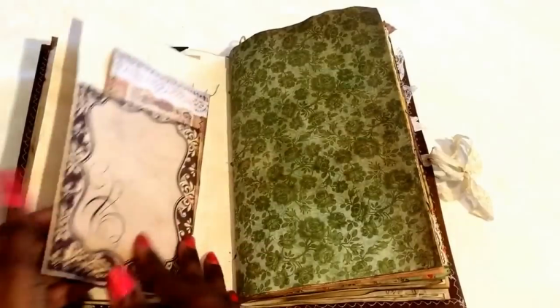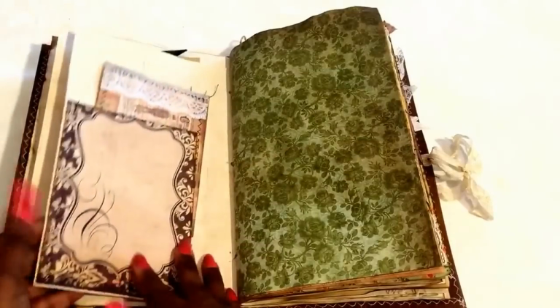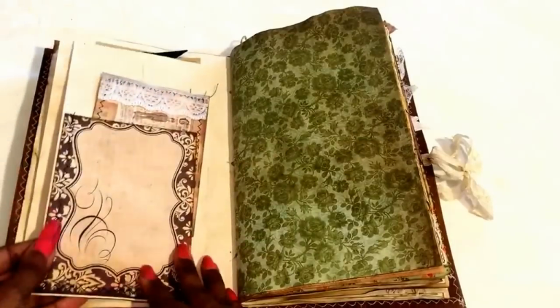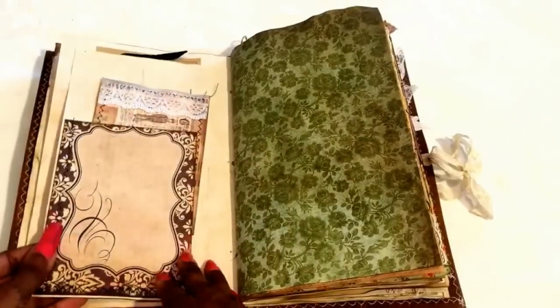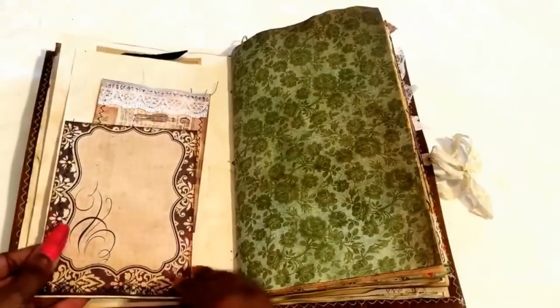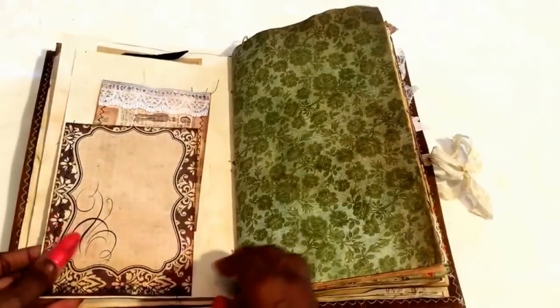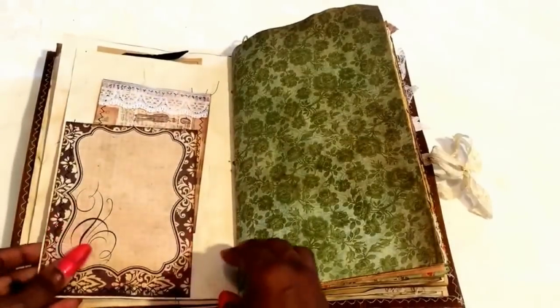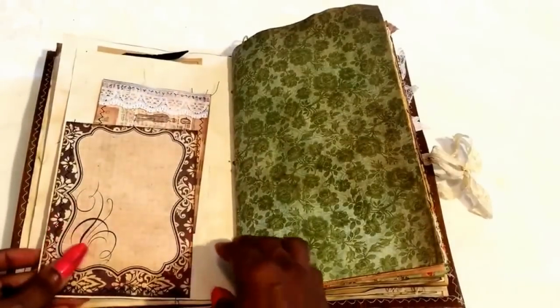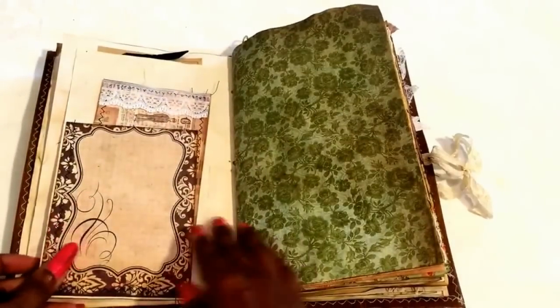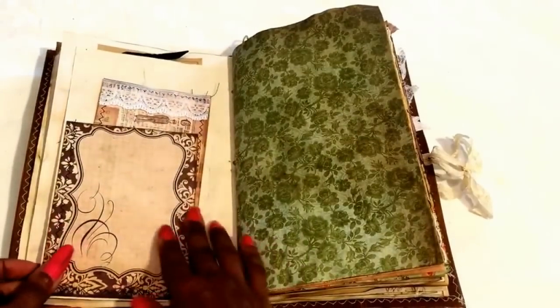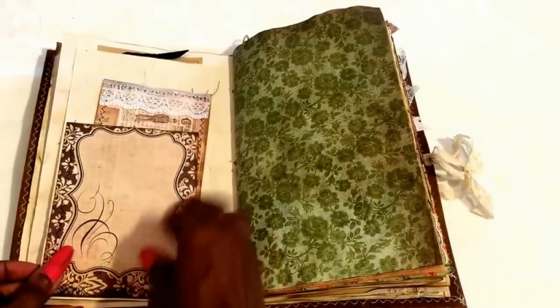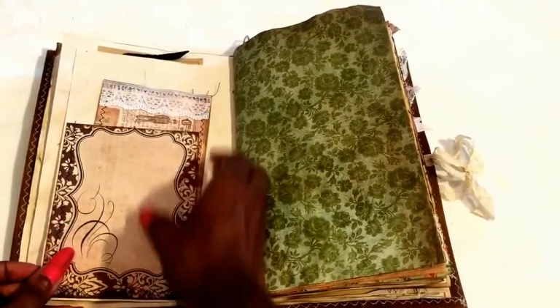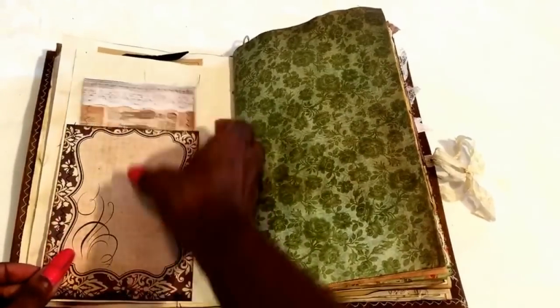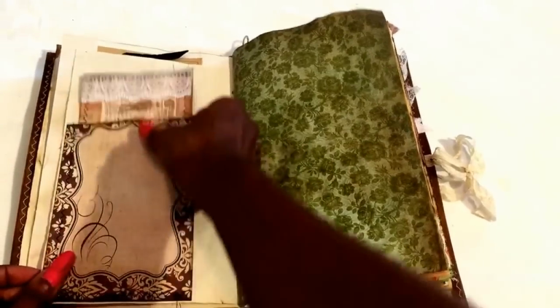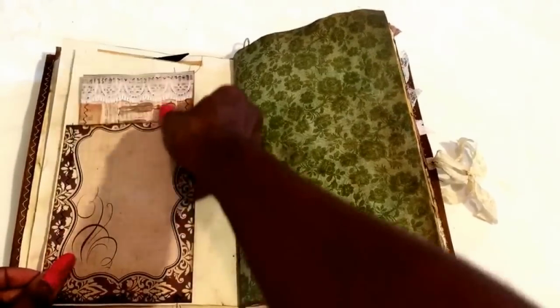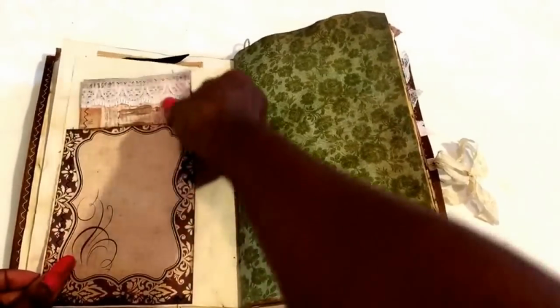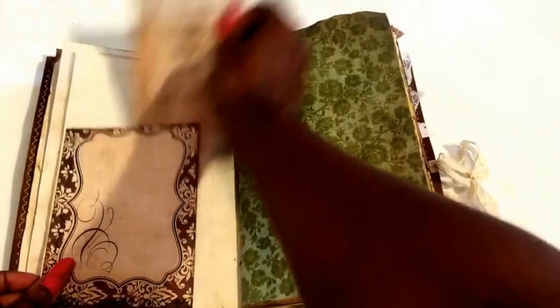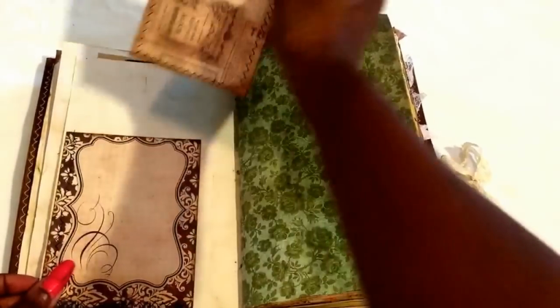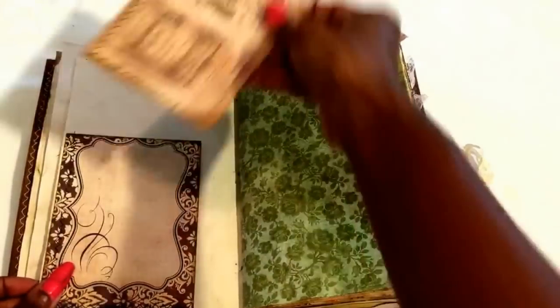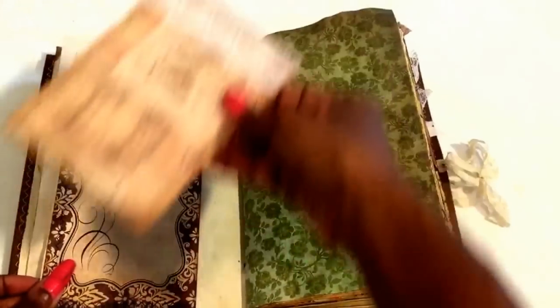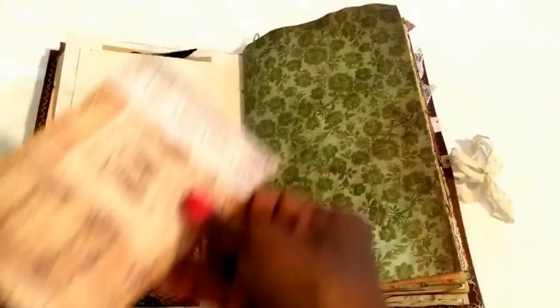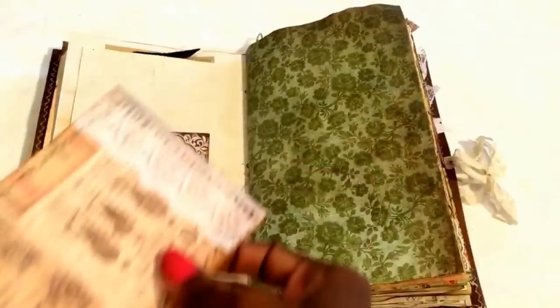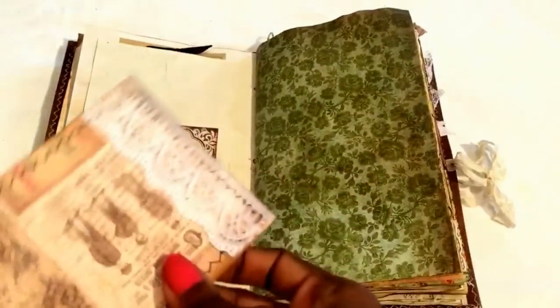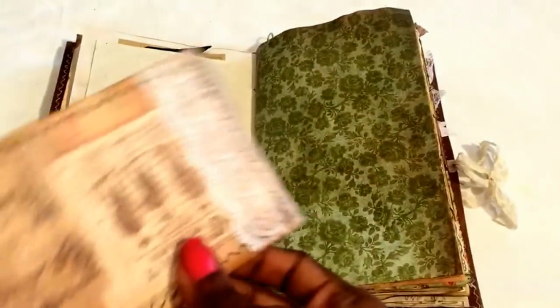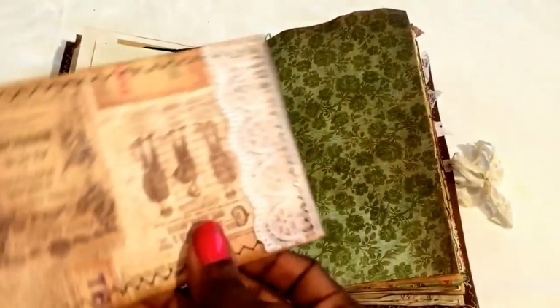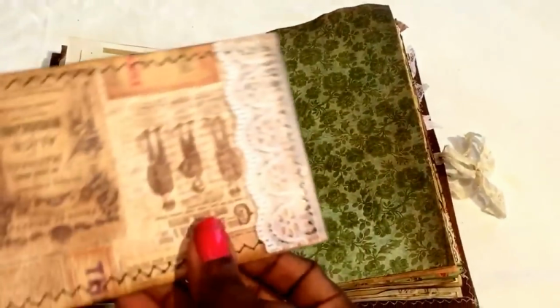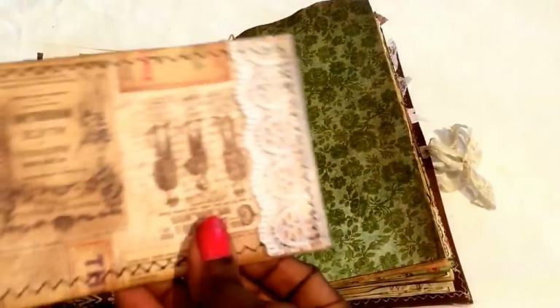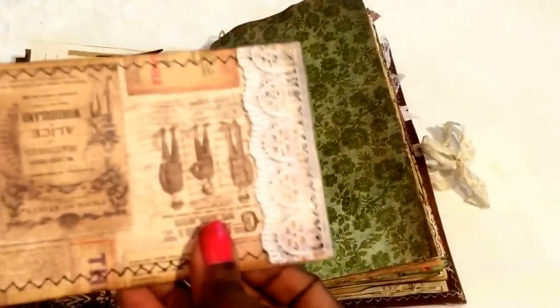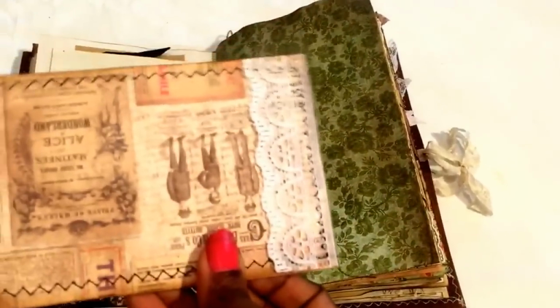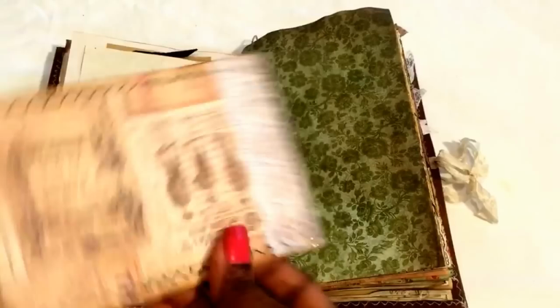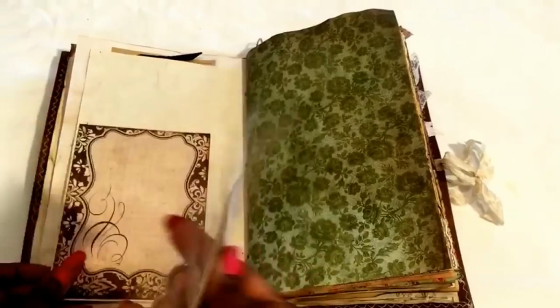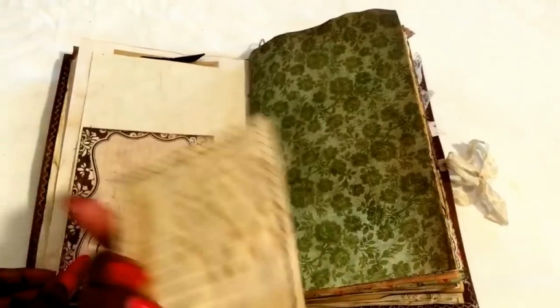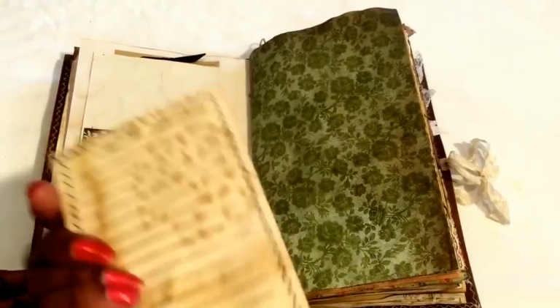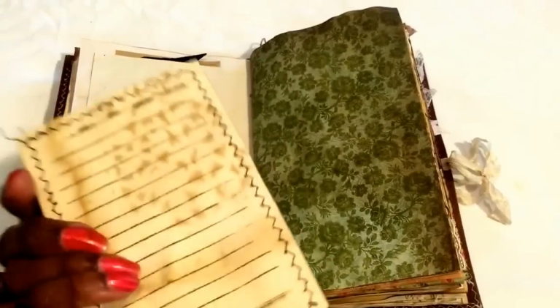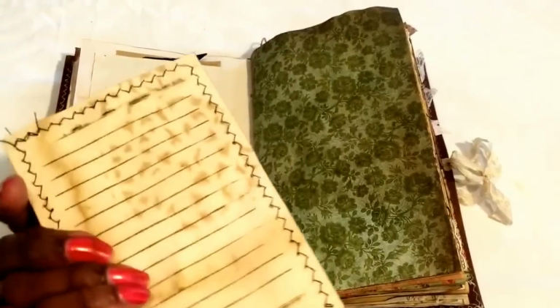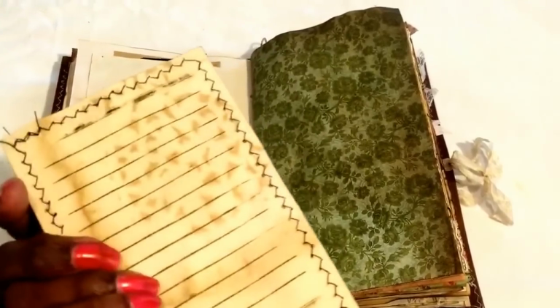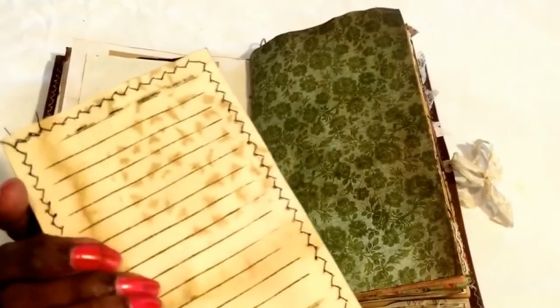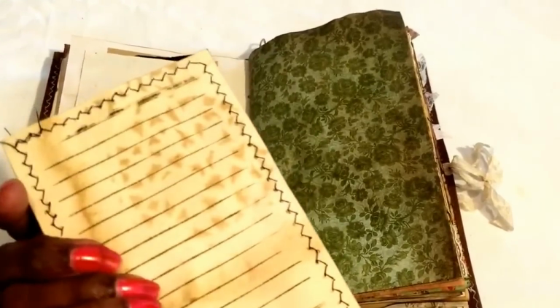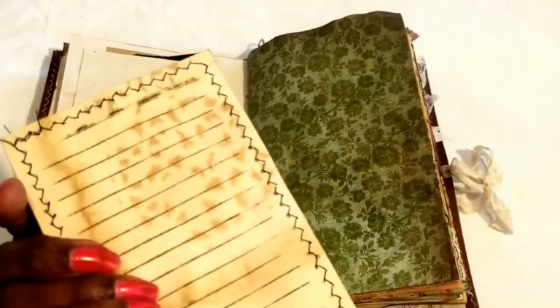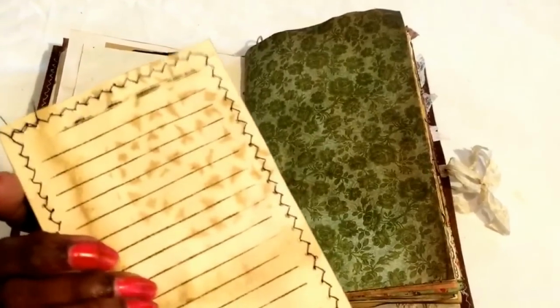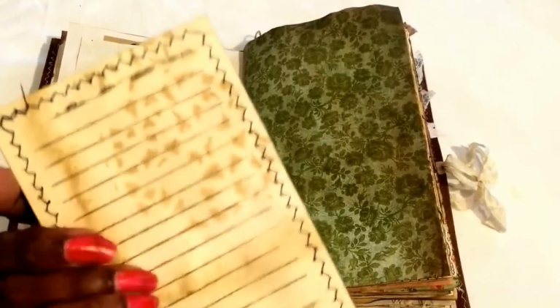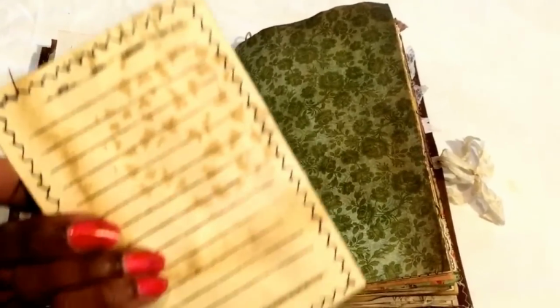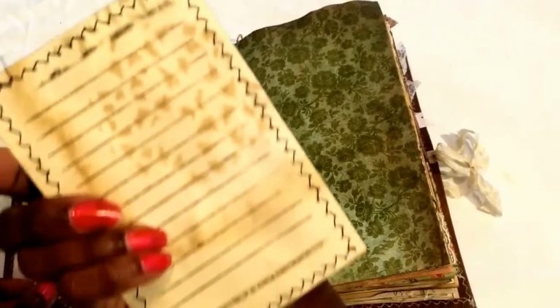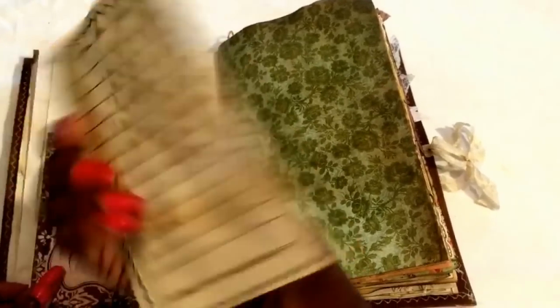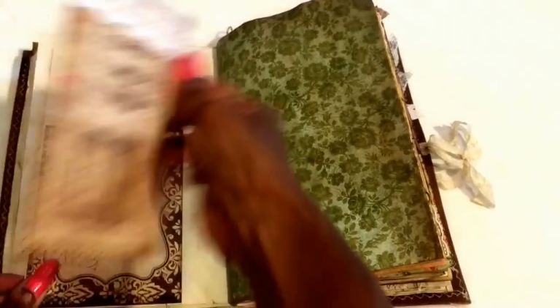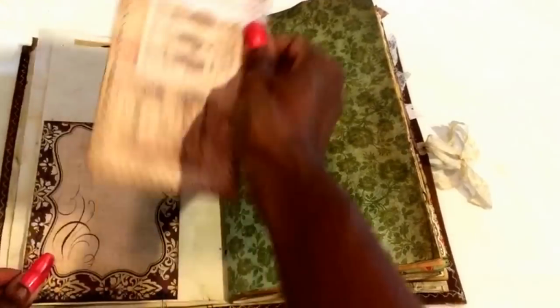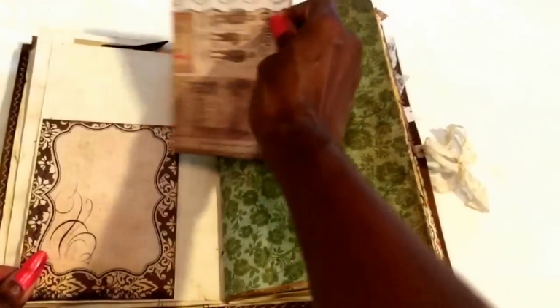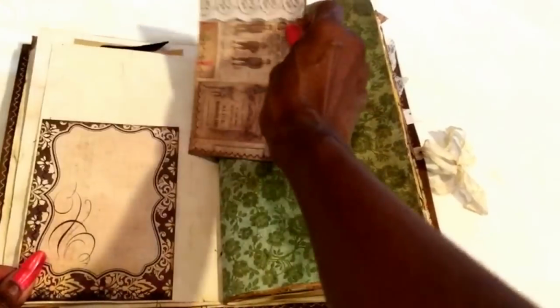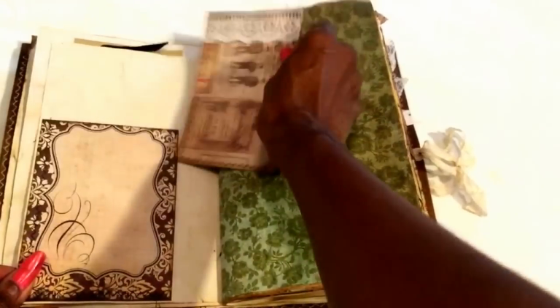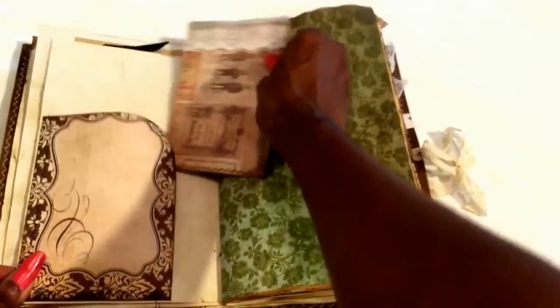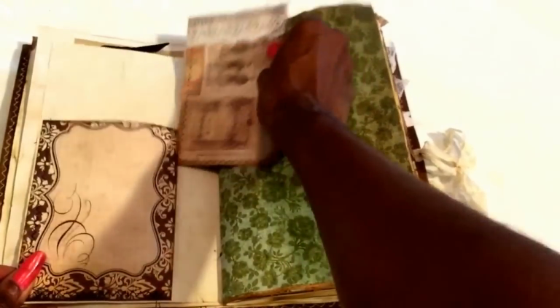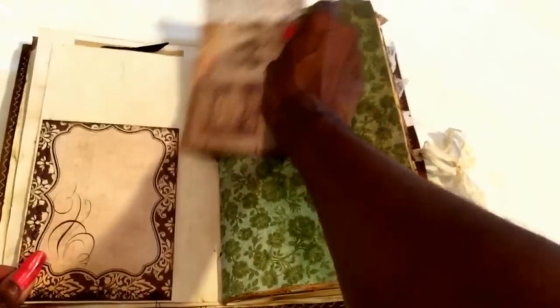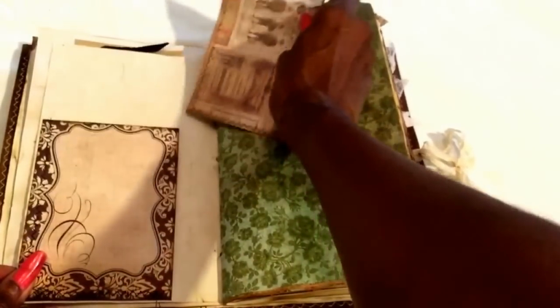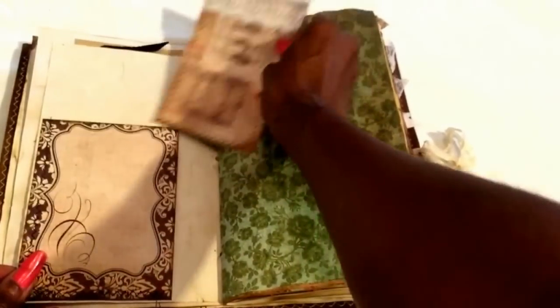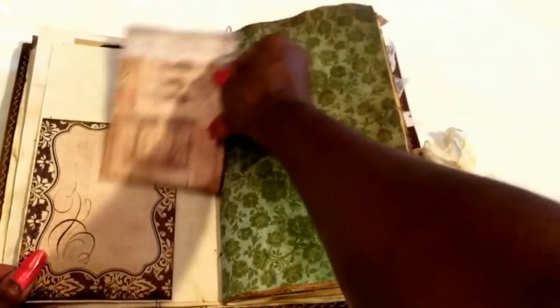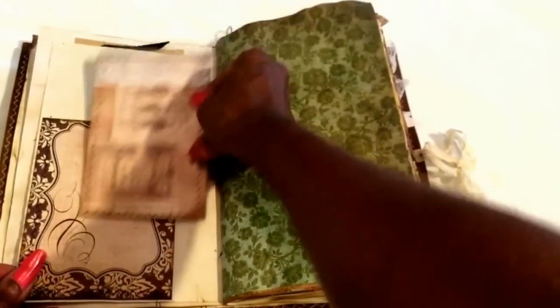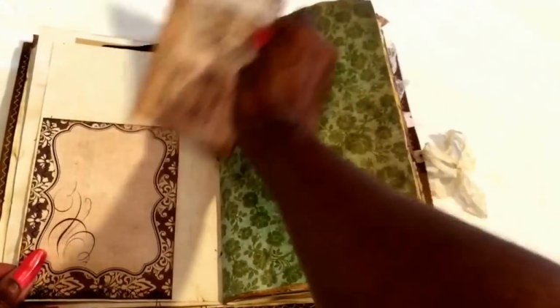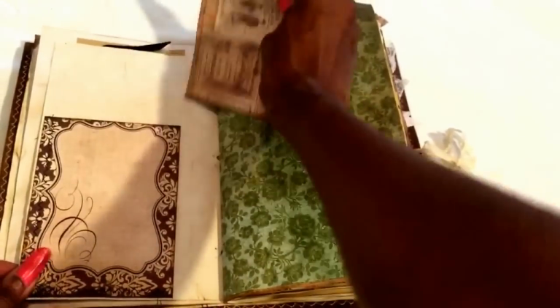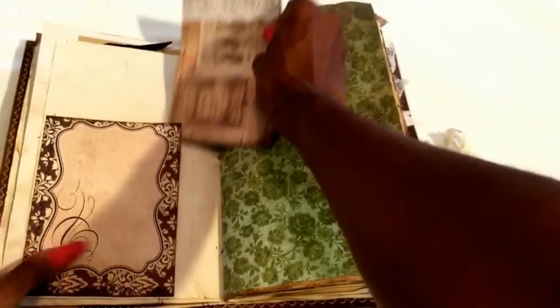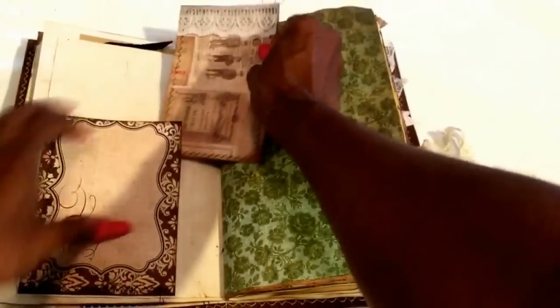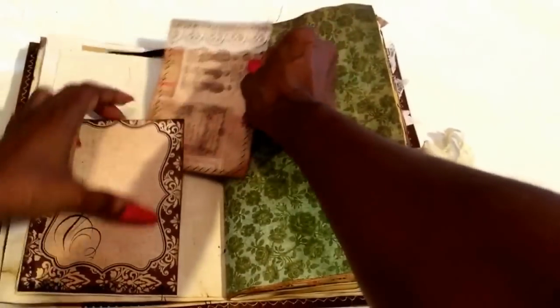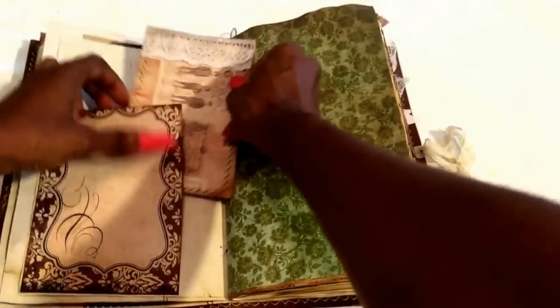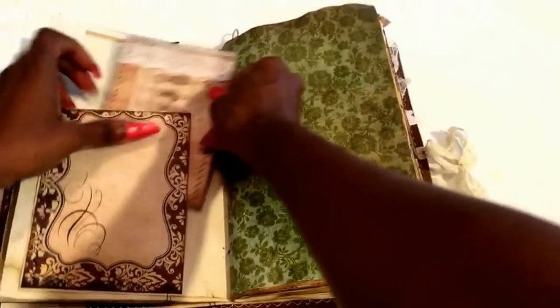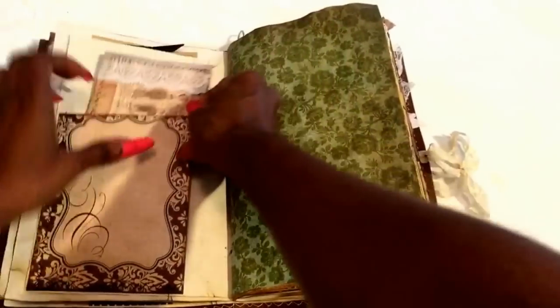There's a lot of stitching throughout — stitching and lace — giving it that vintage look.